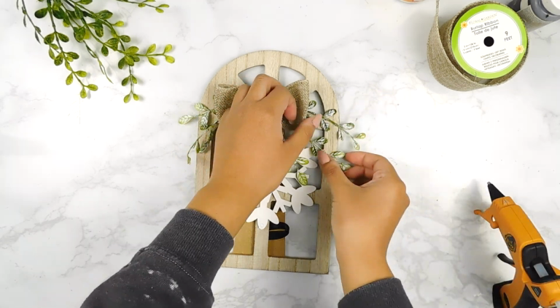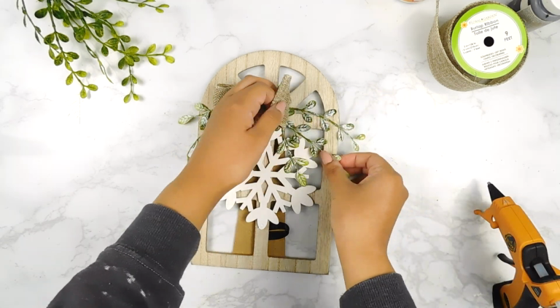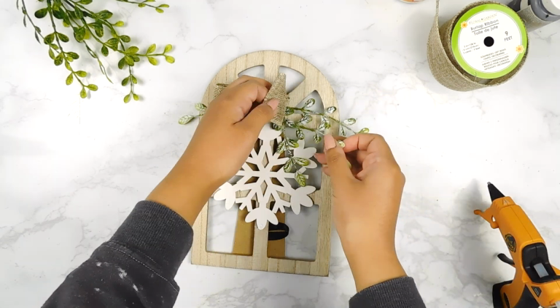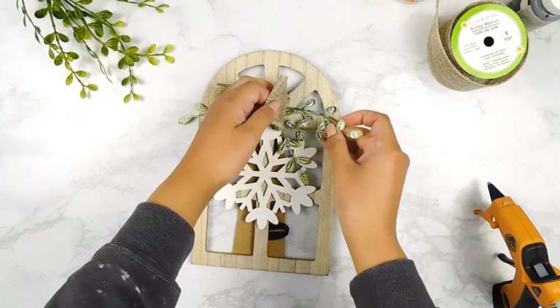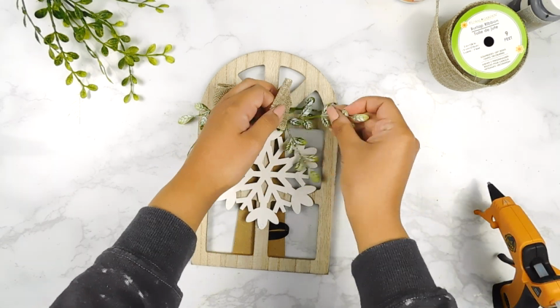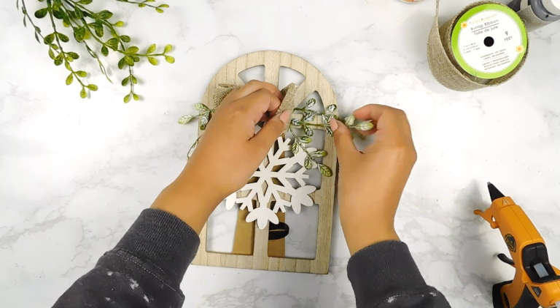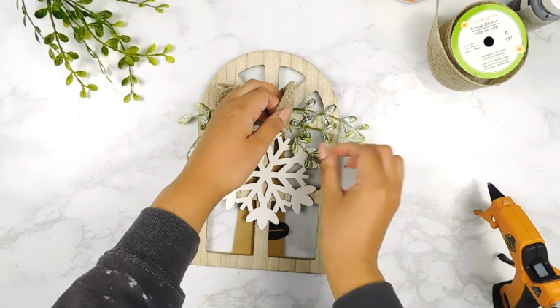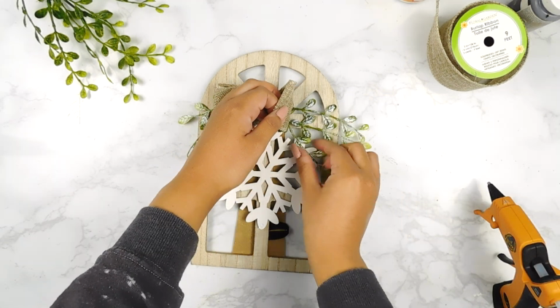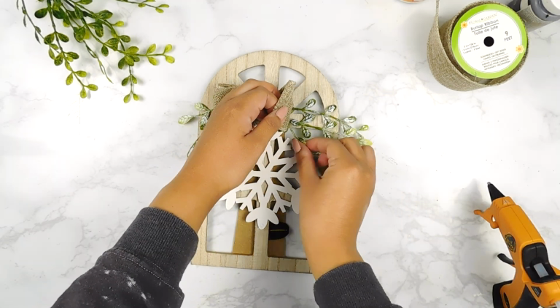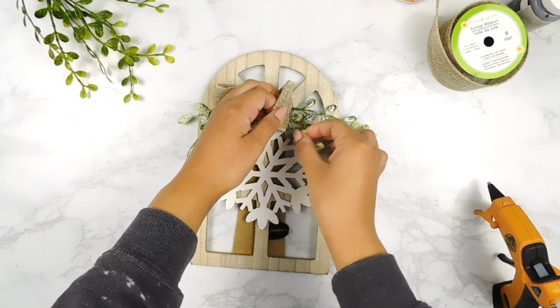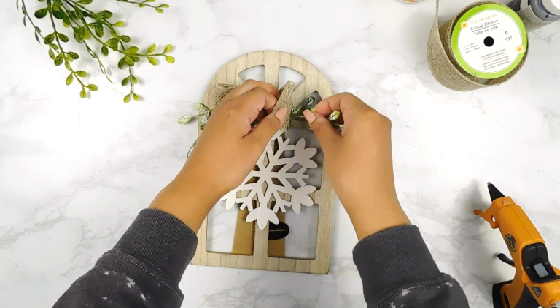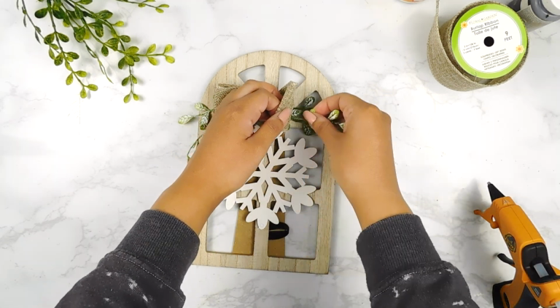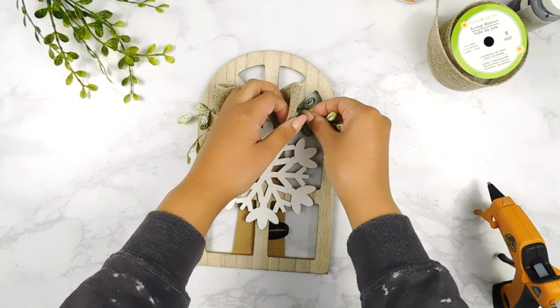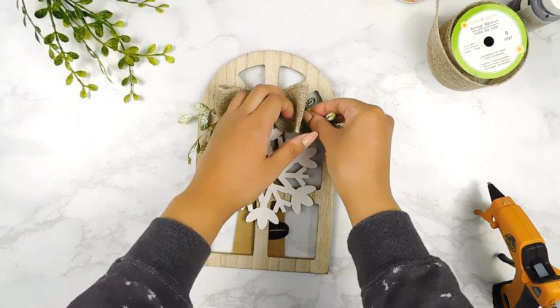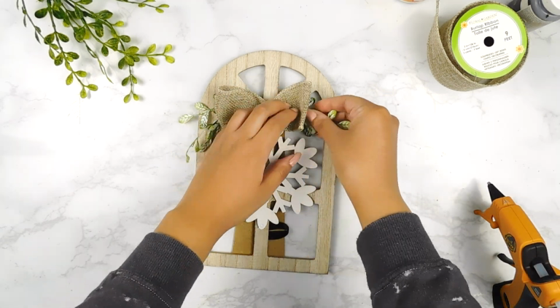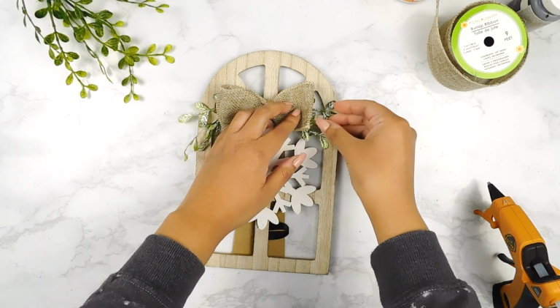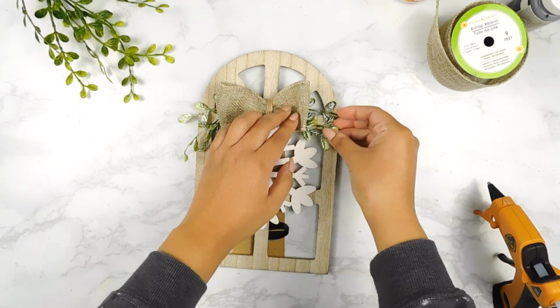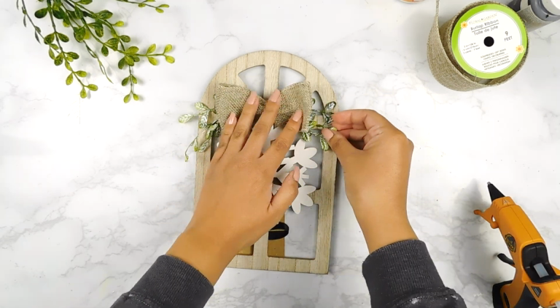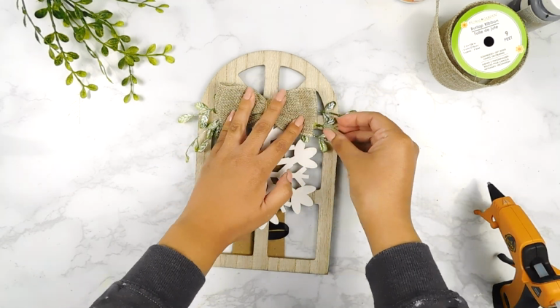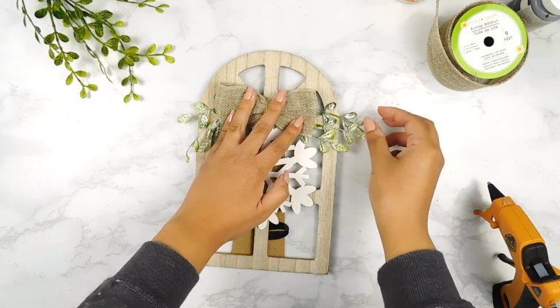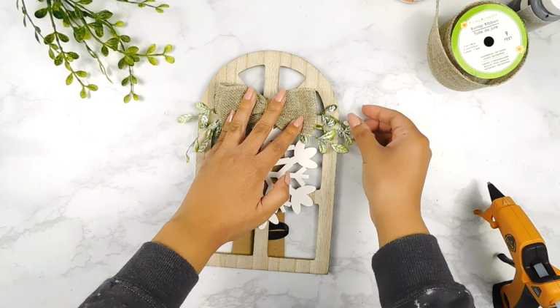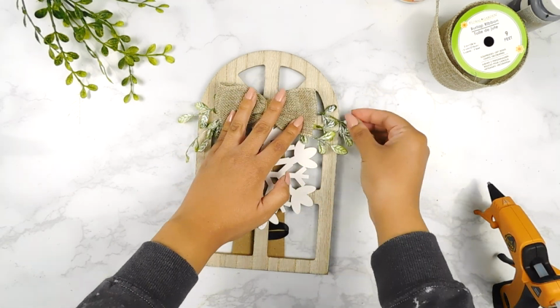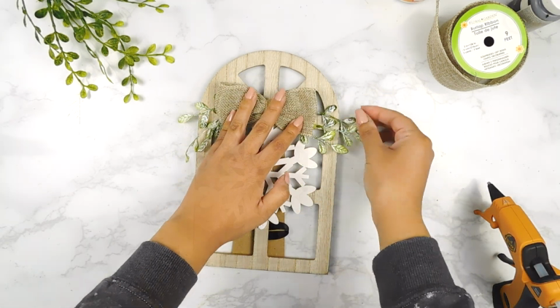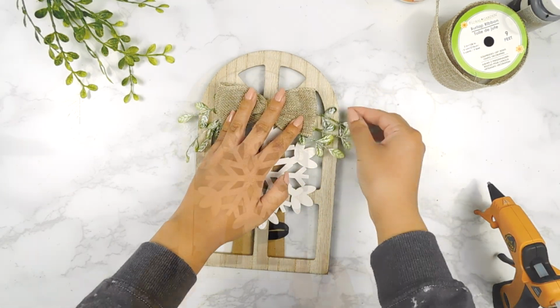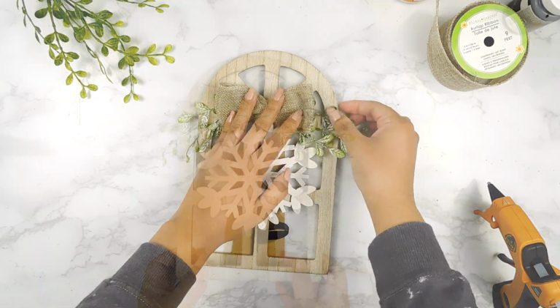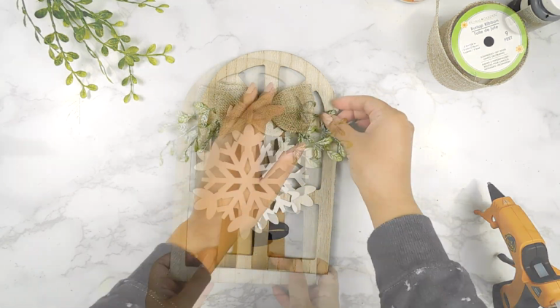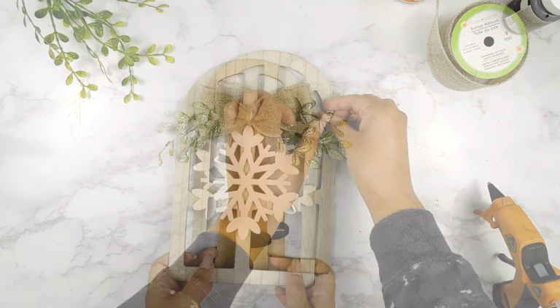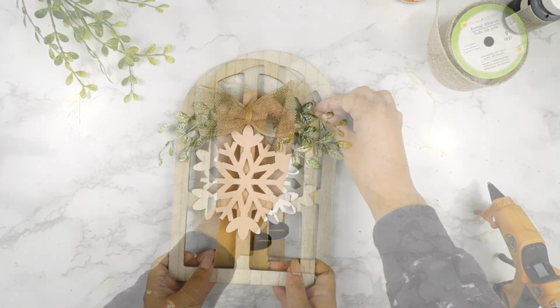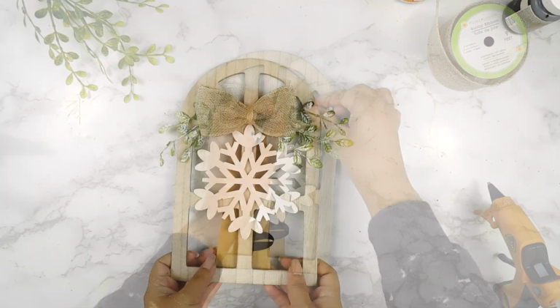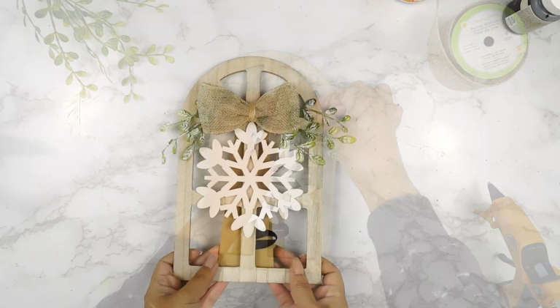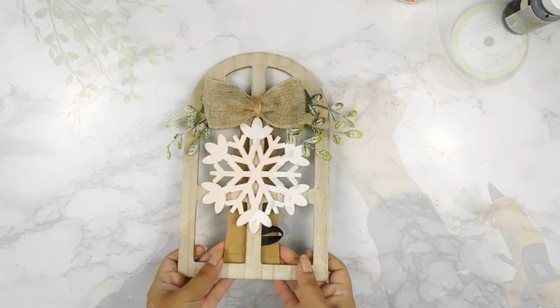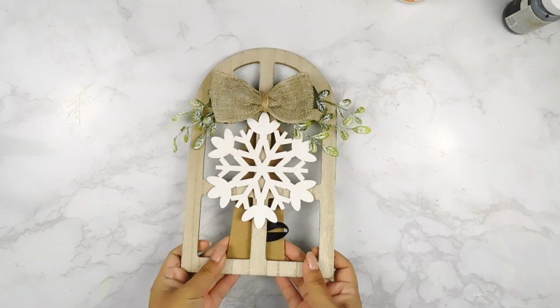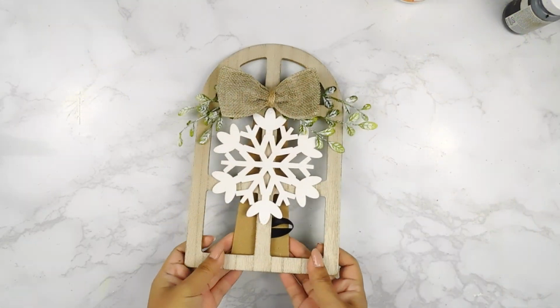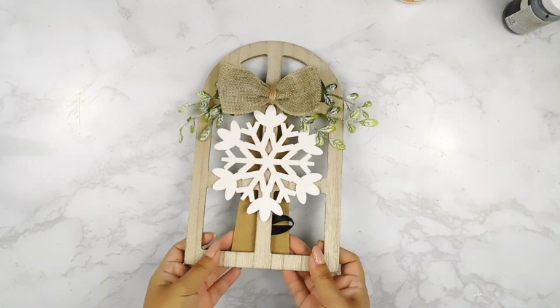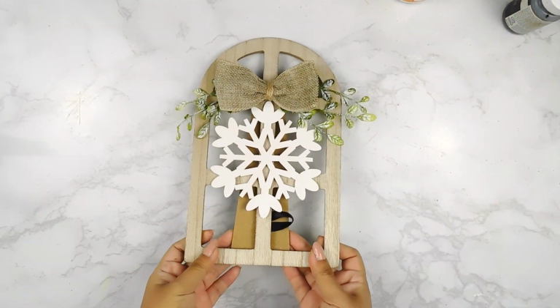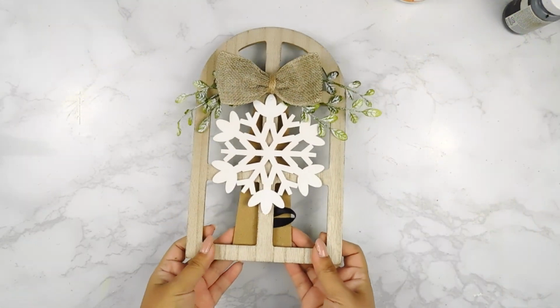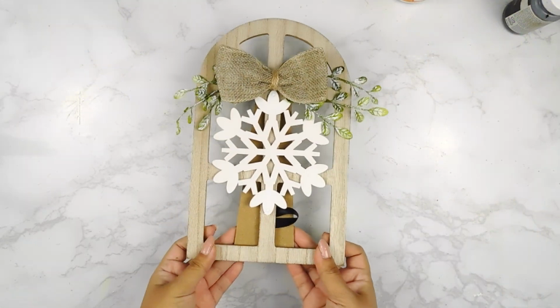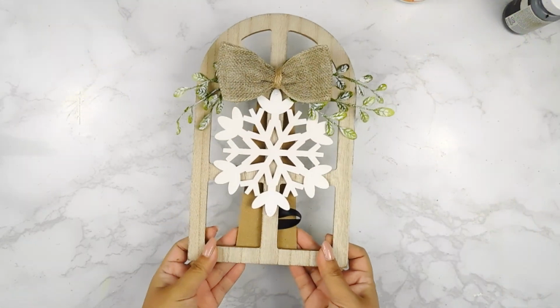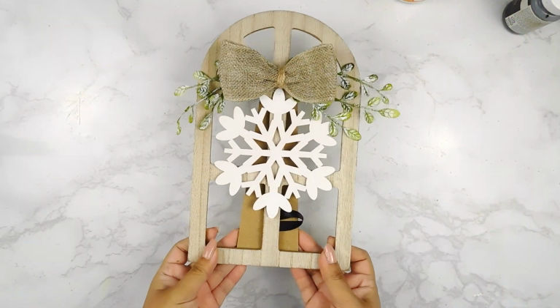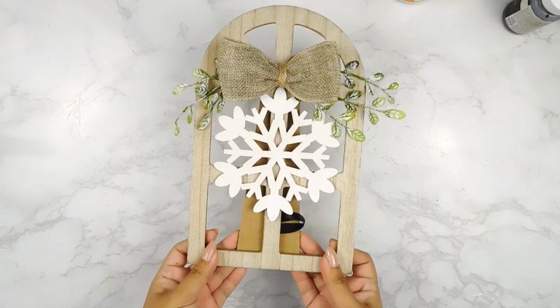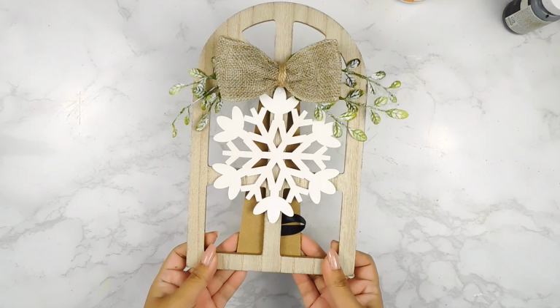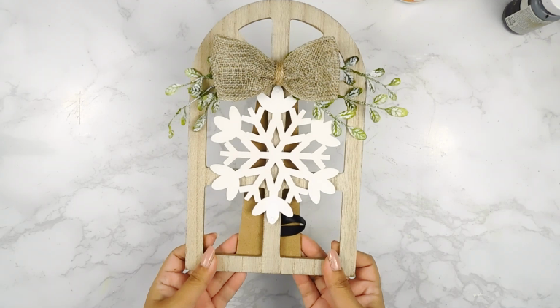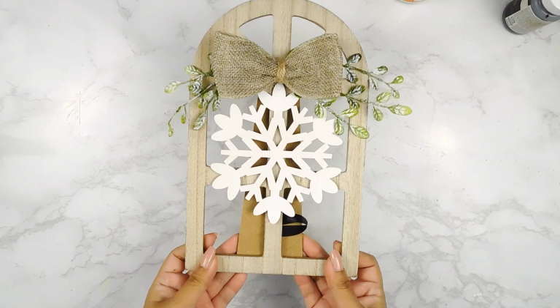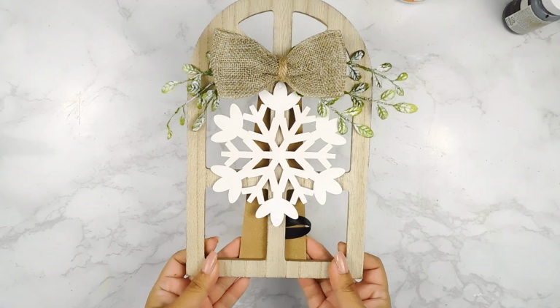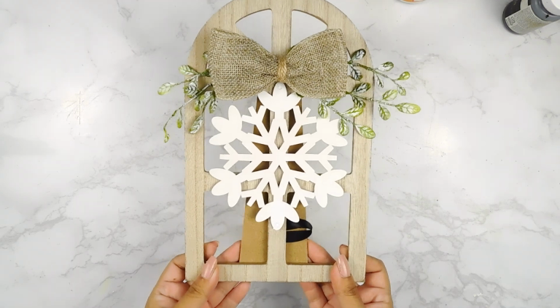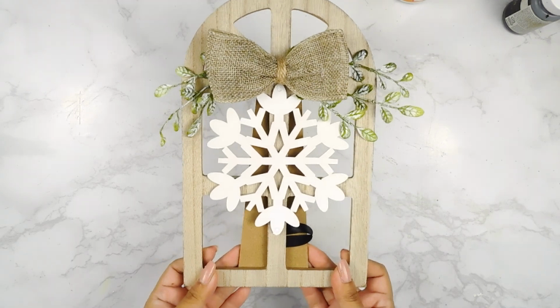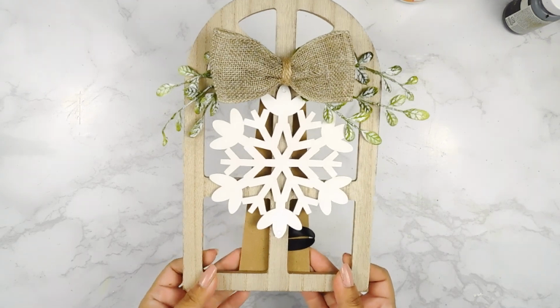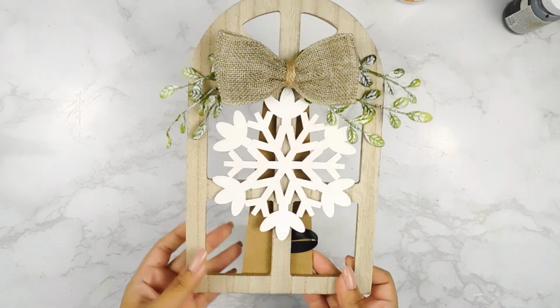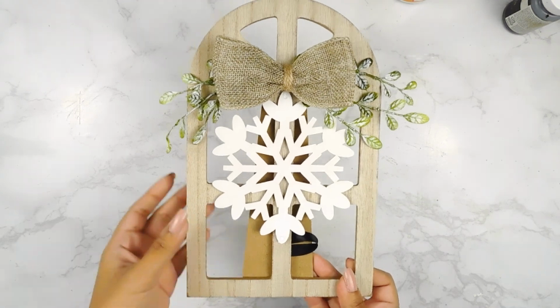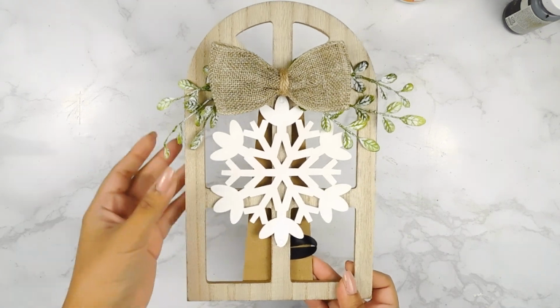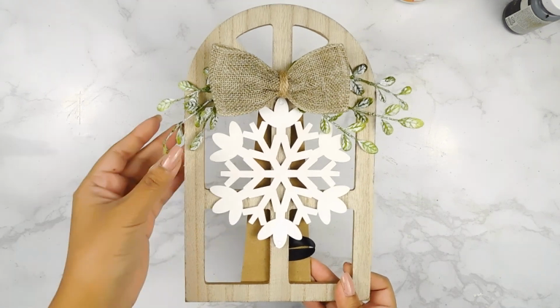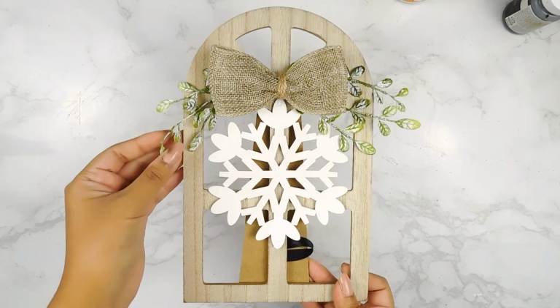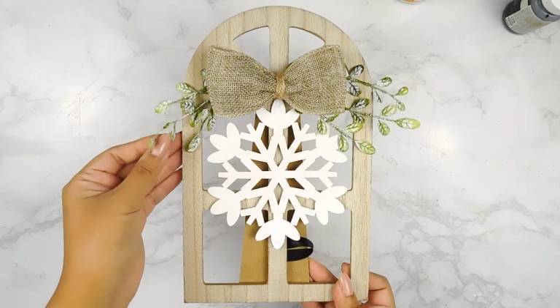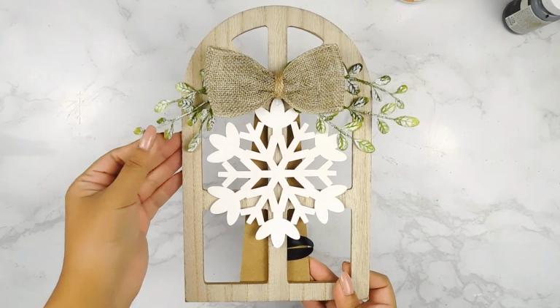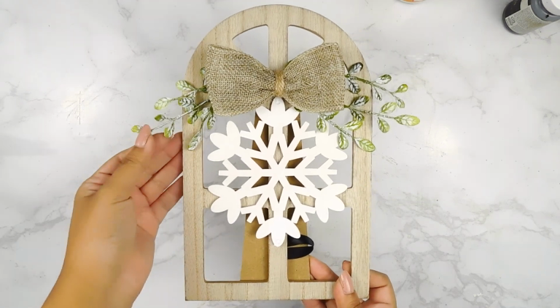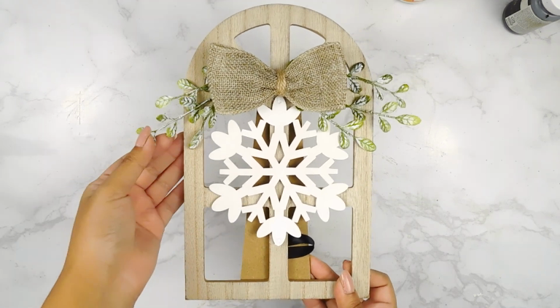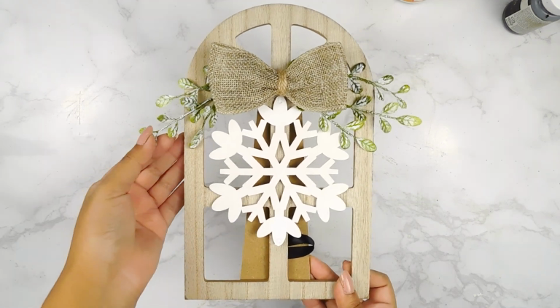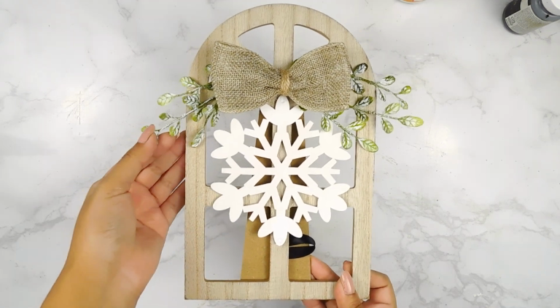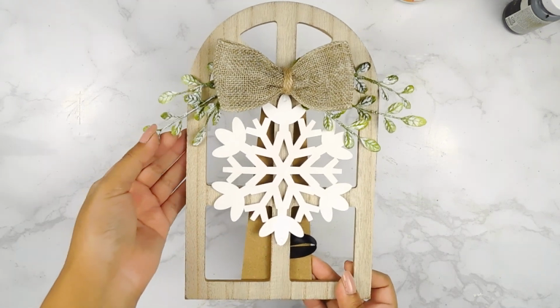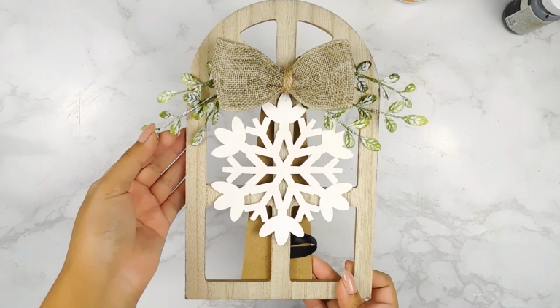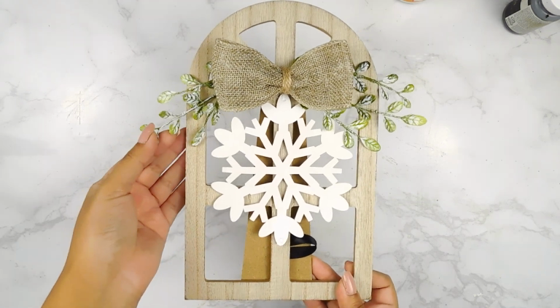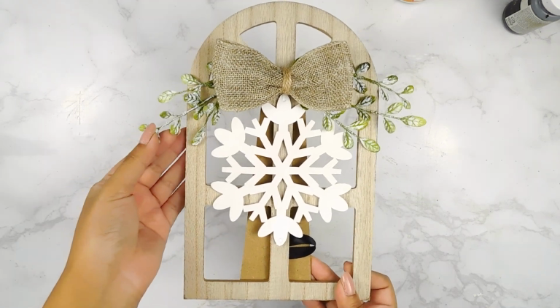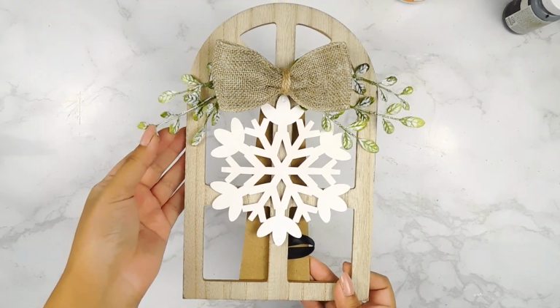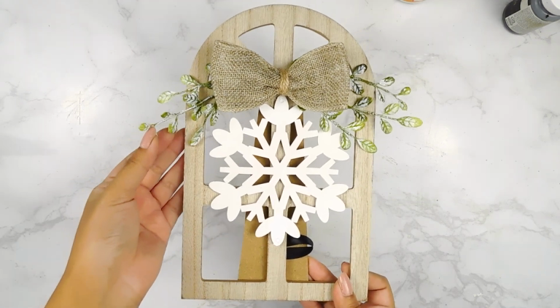And with this last little finishing touch, that'll be it for today's Dollar Tree DIYs. I really hope you guys enjoyed them — please let me know which one was your favorite in the comment section below.